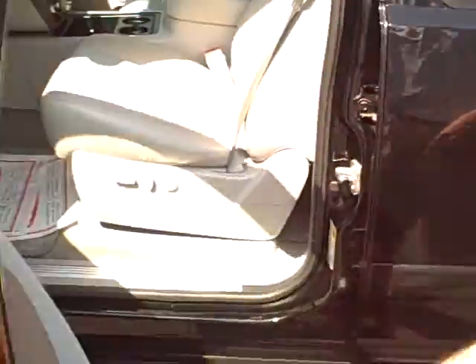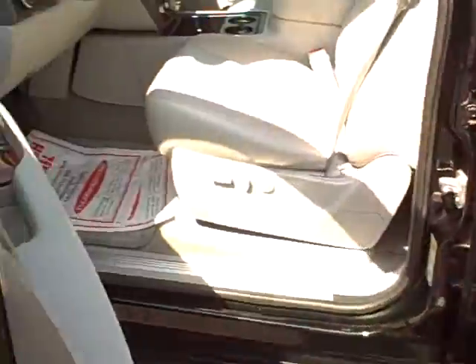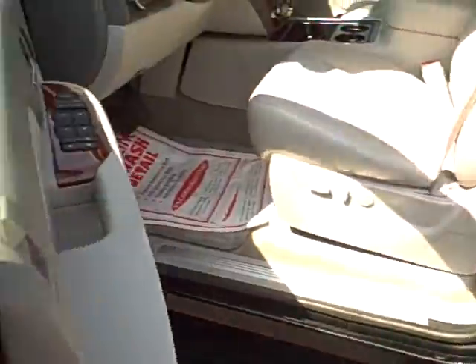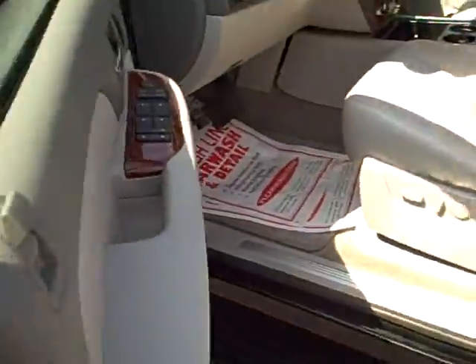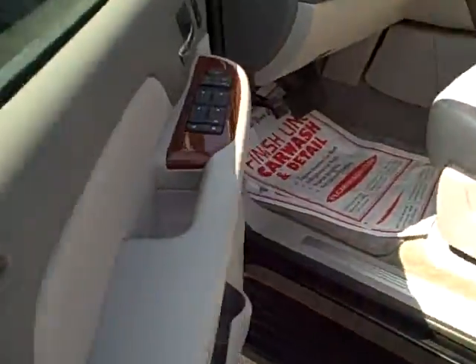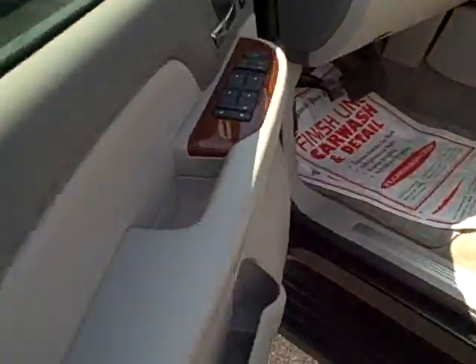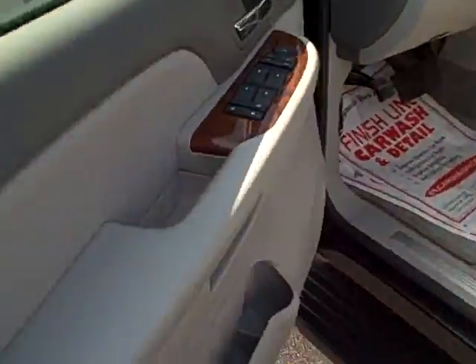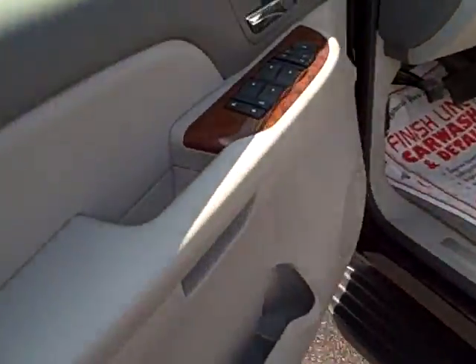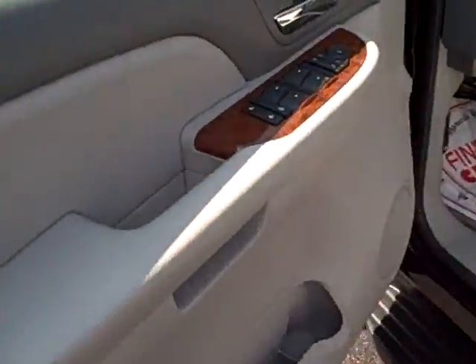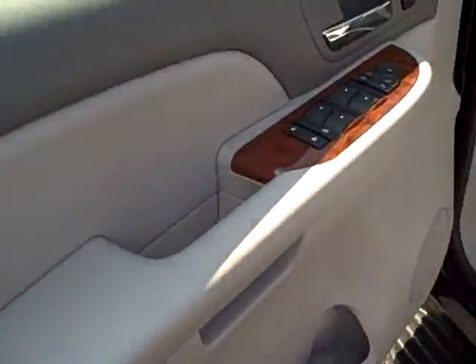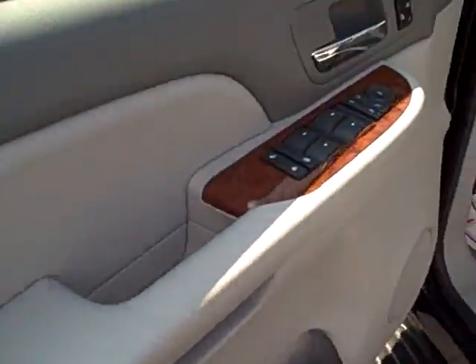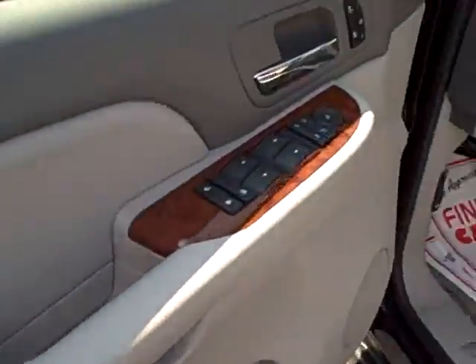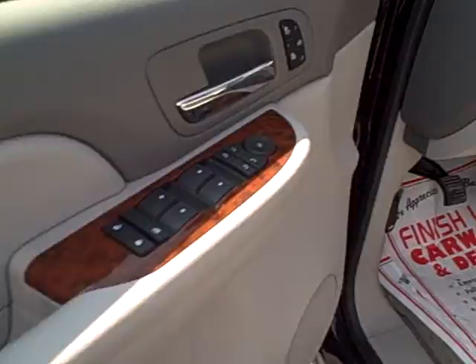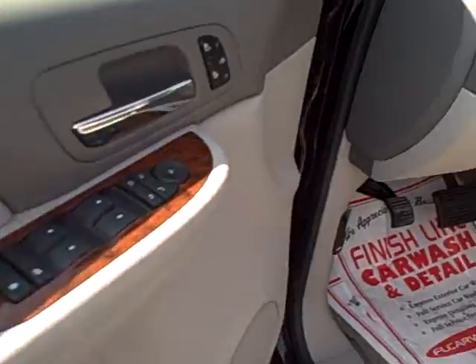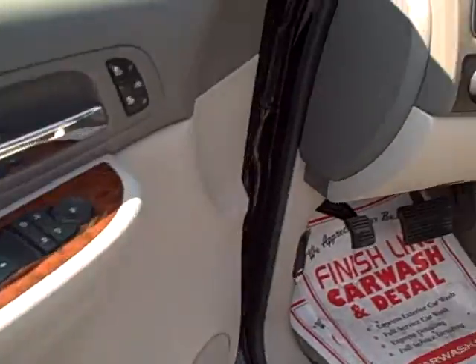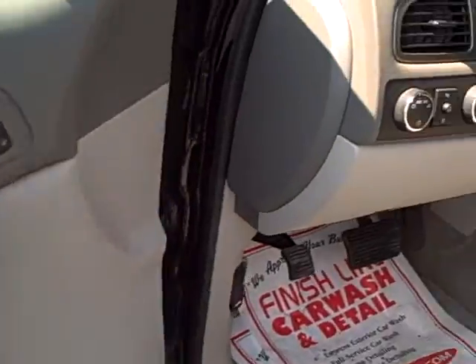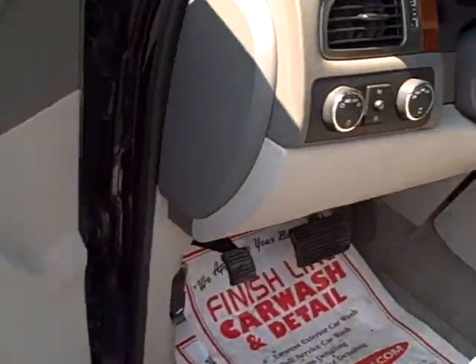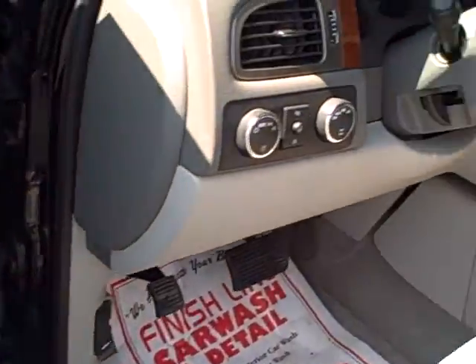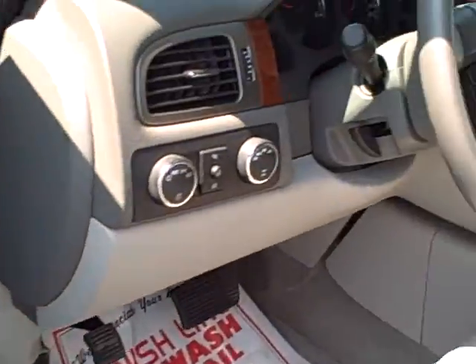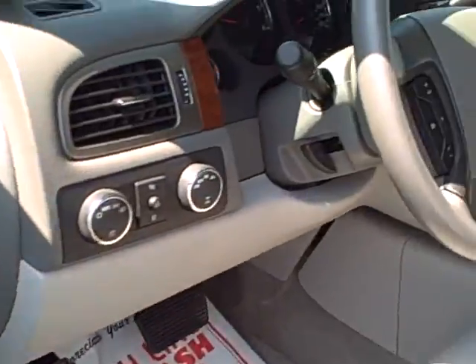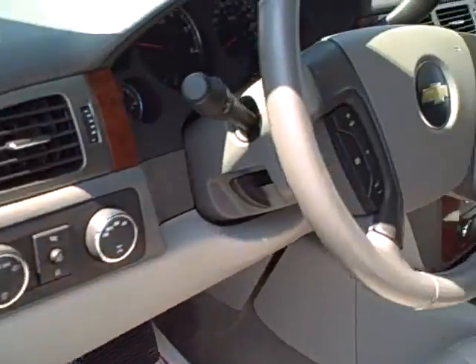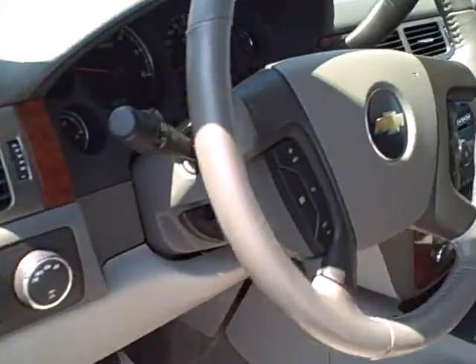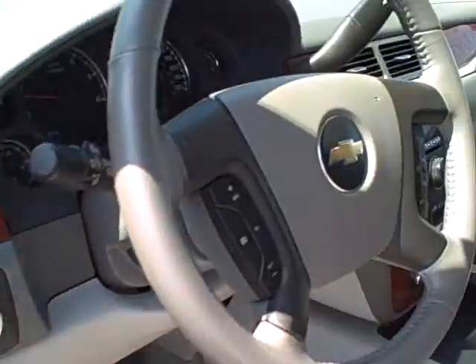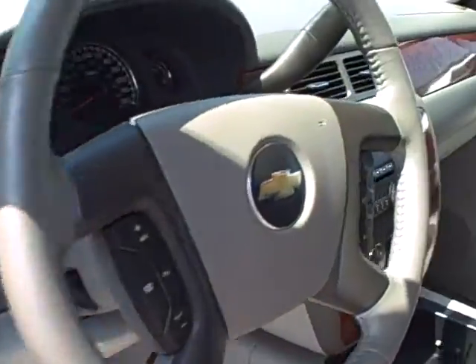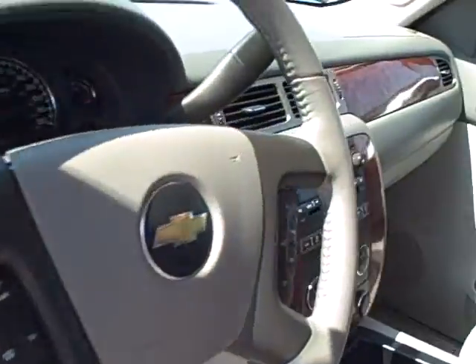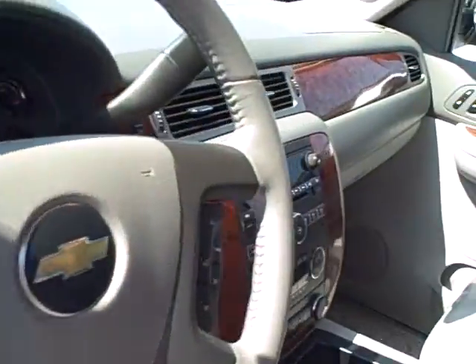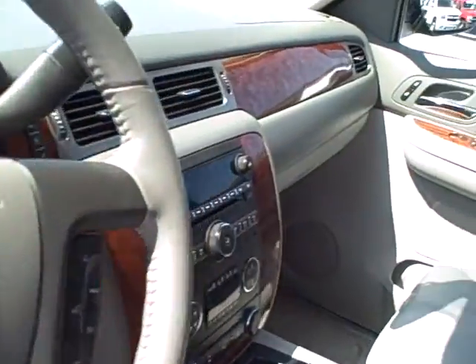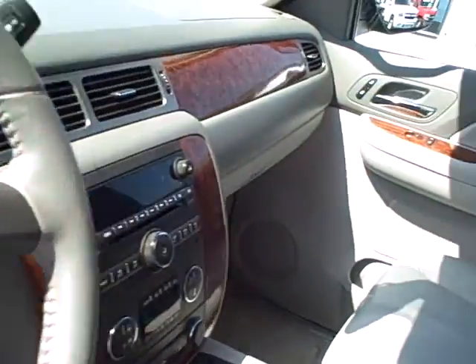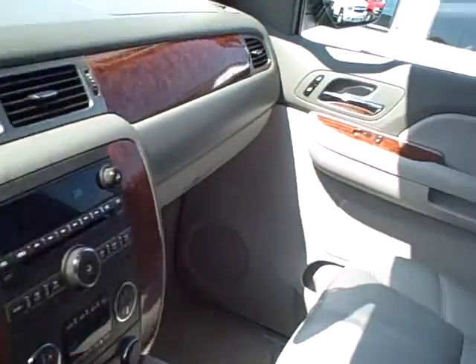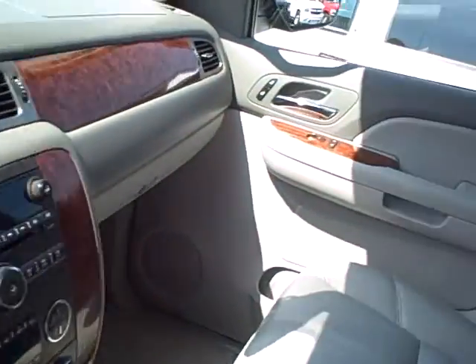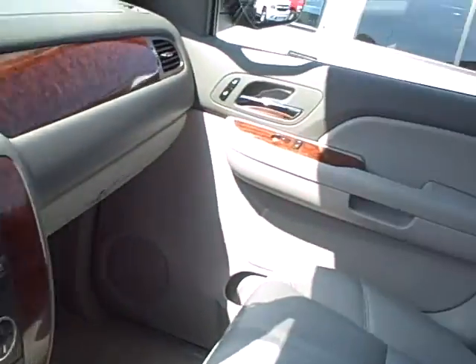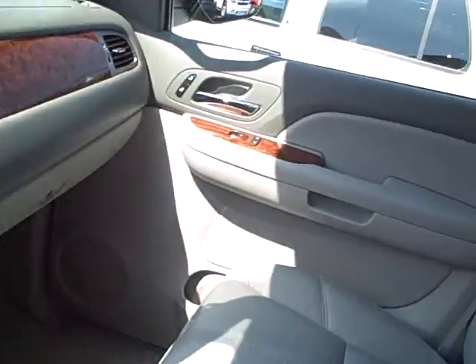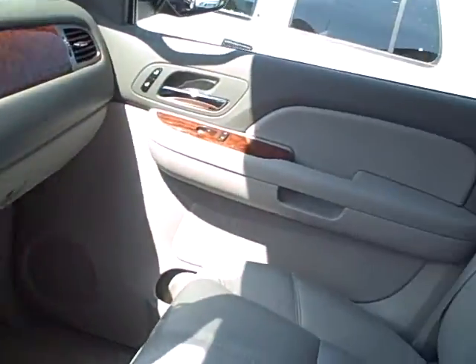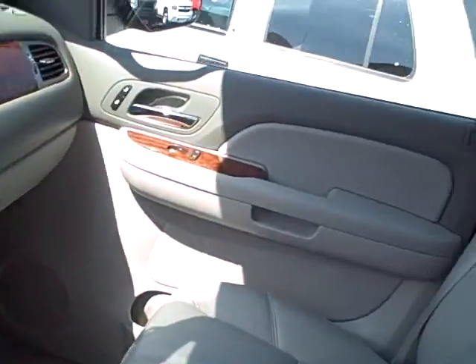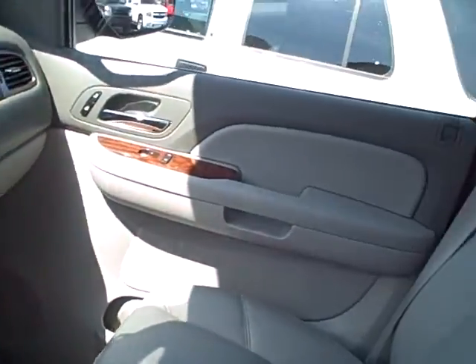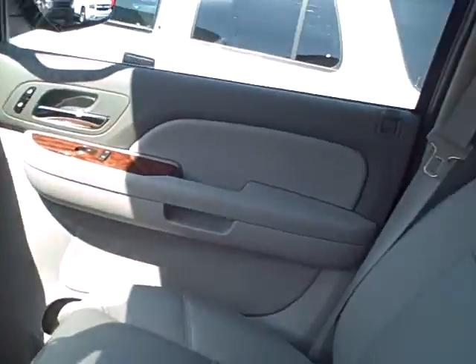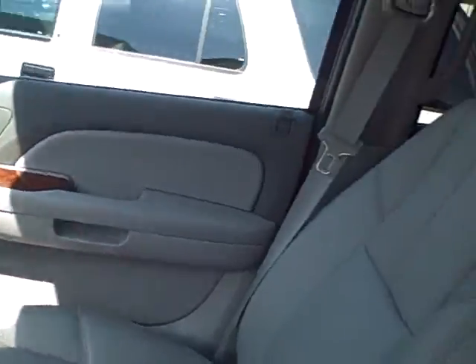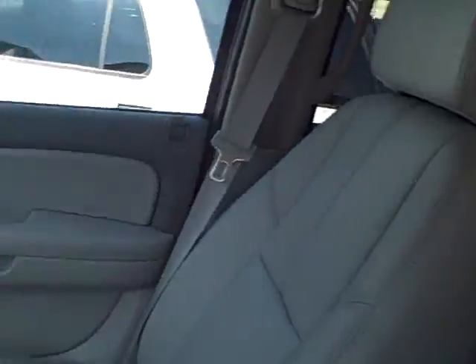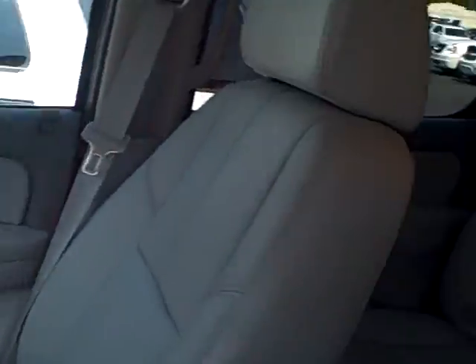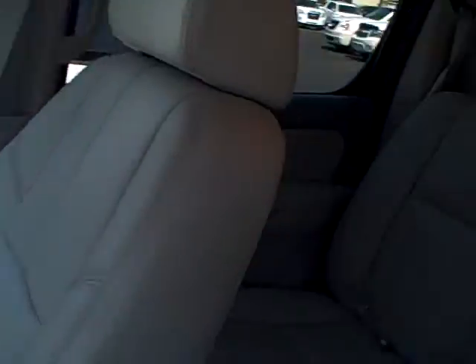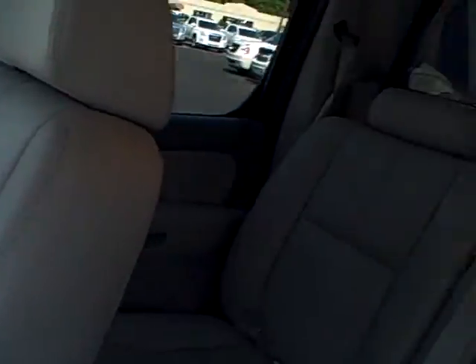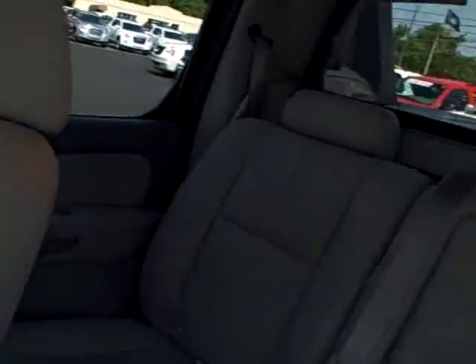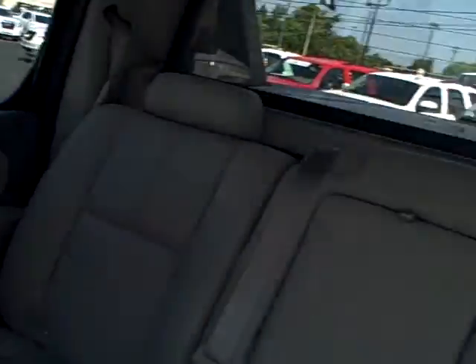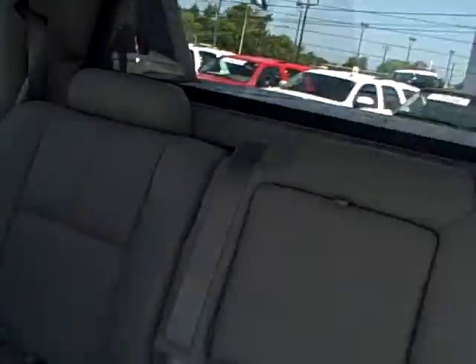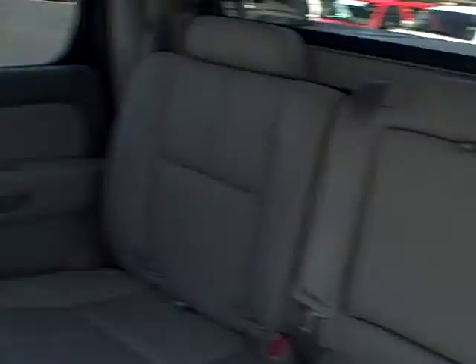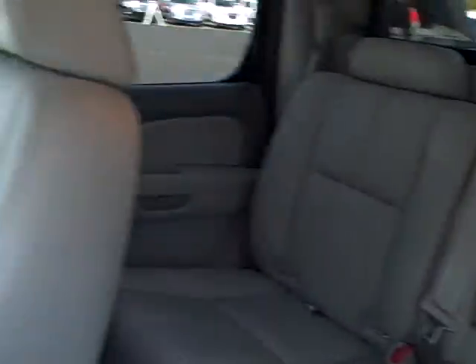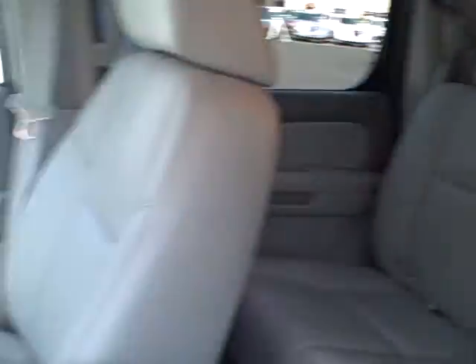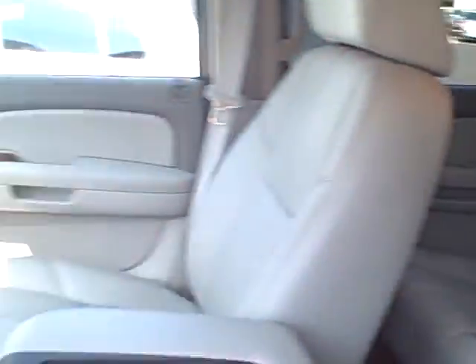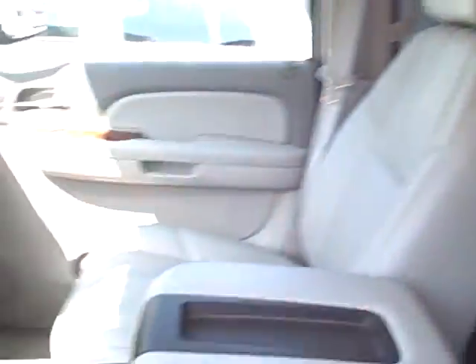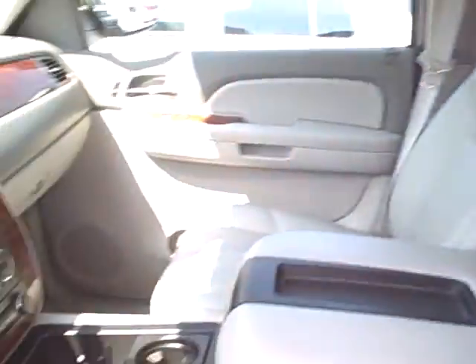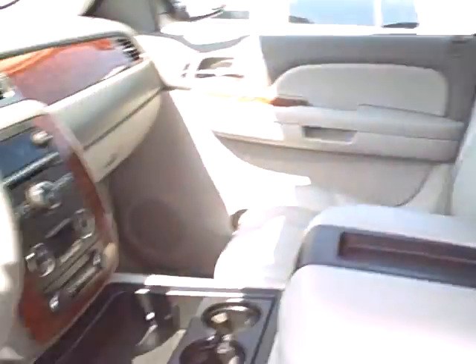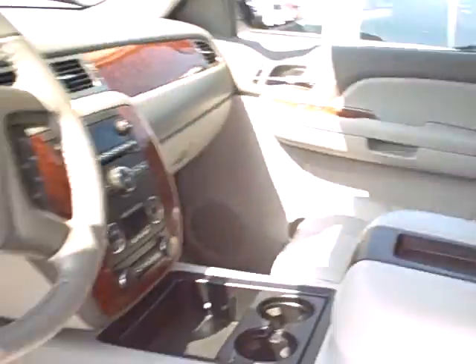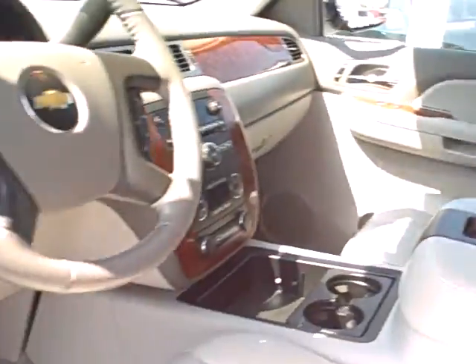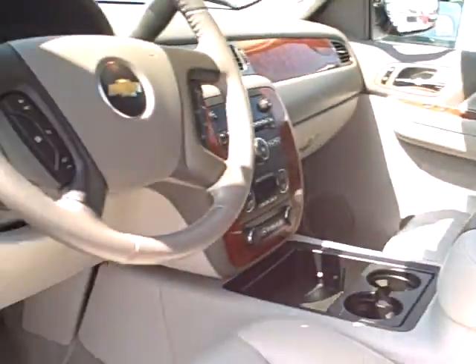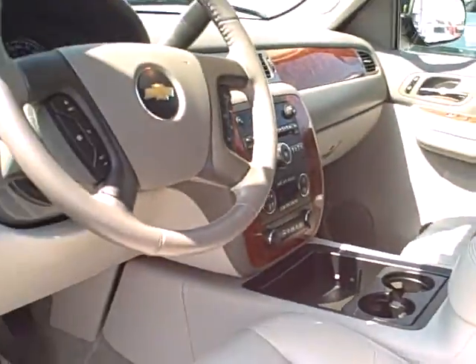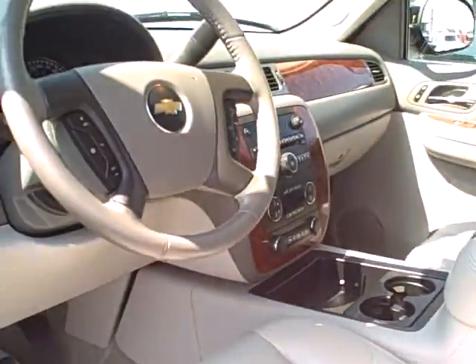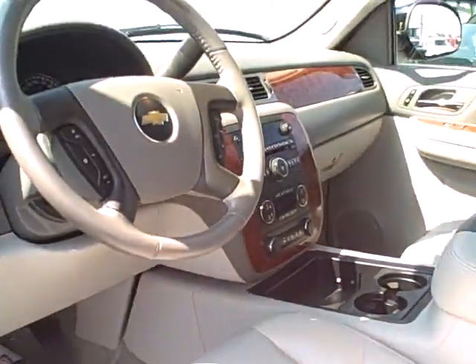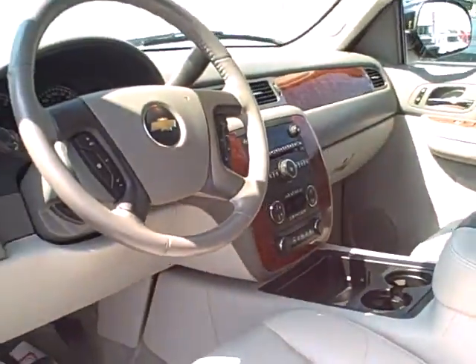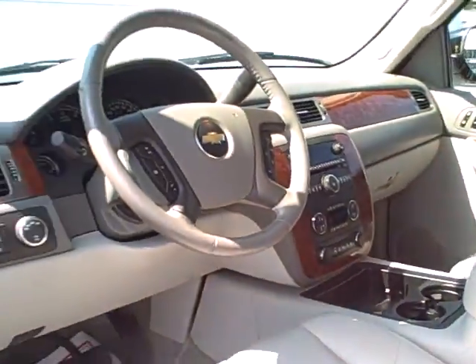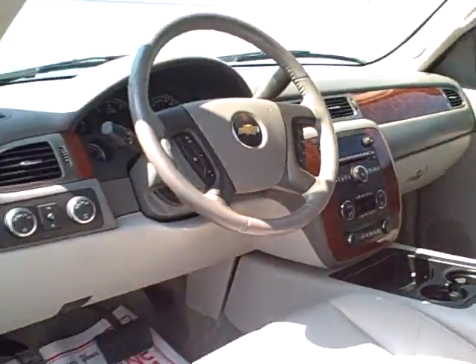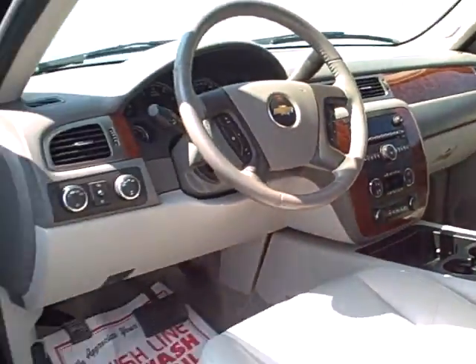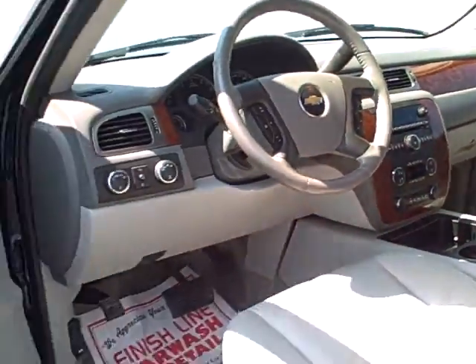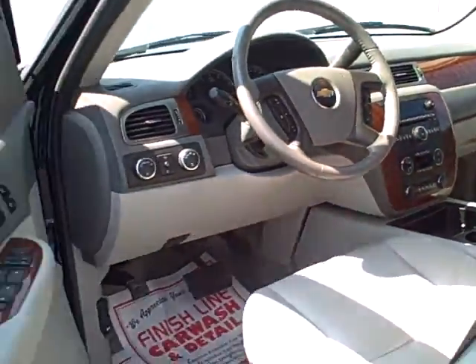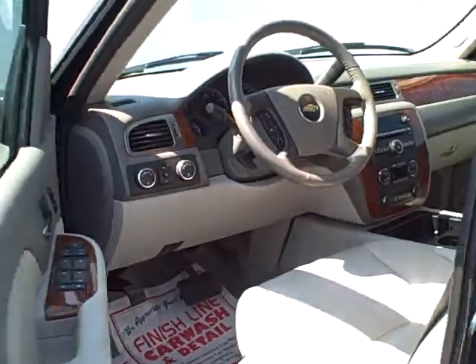It's got a great set of Goodyear tires. Take a look on the inside here — it's got all the power controls, the leather interior, and a sunroof.